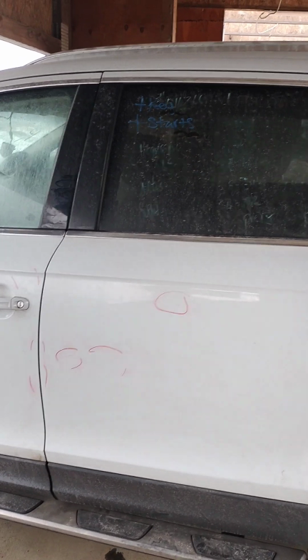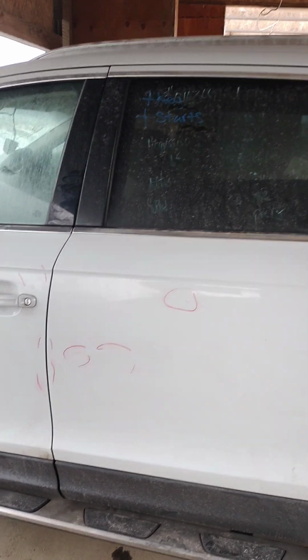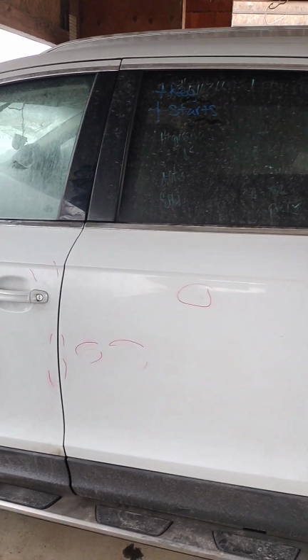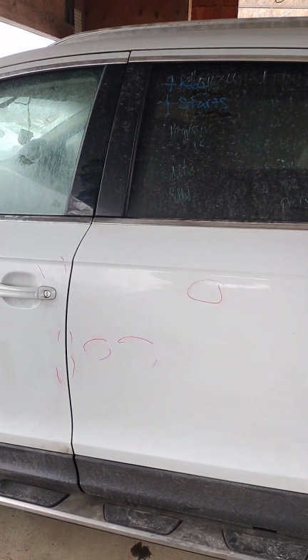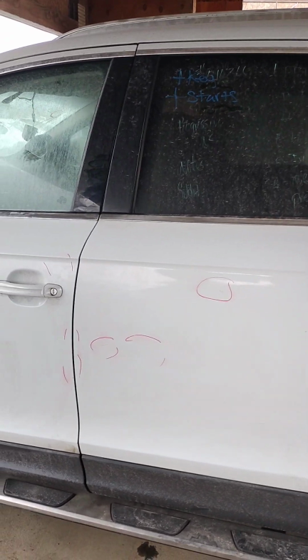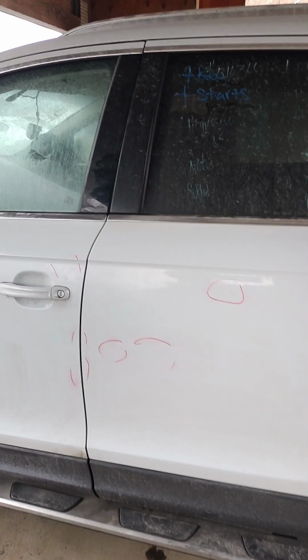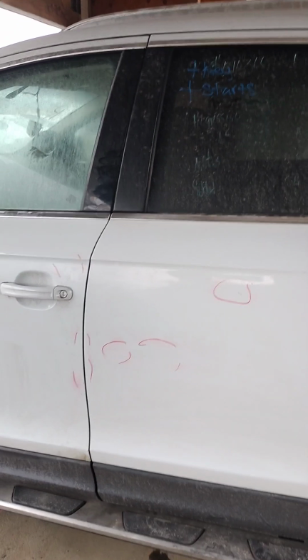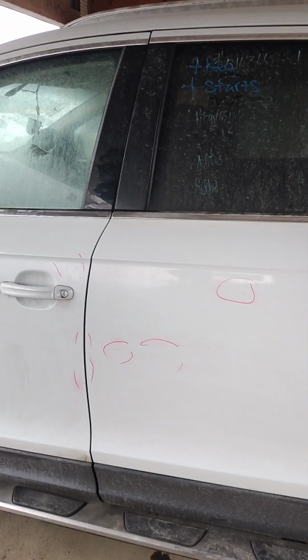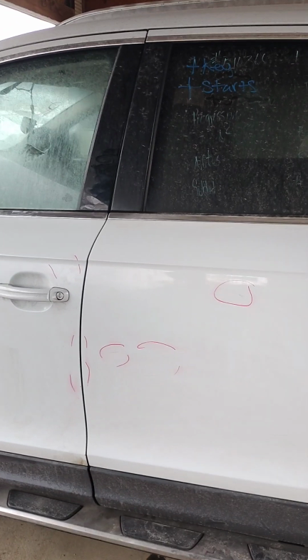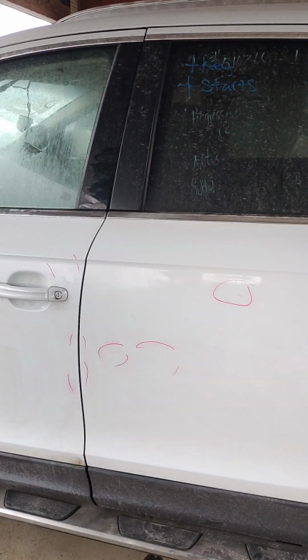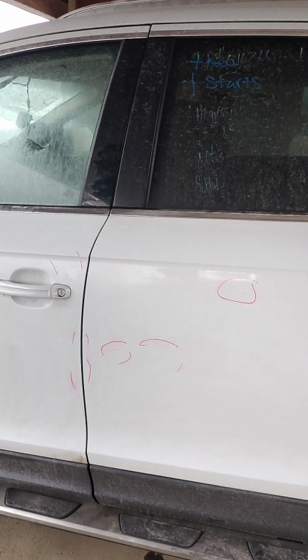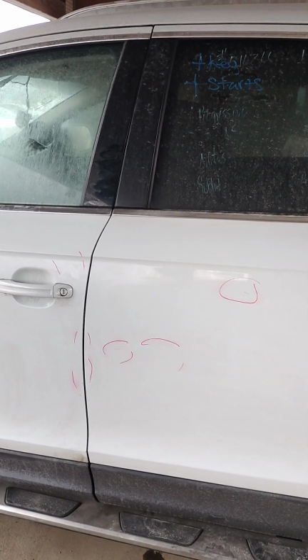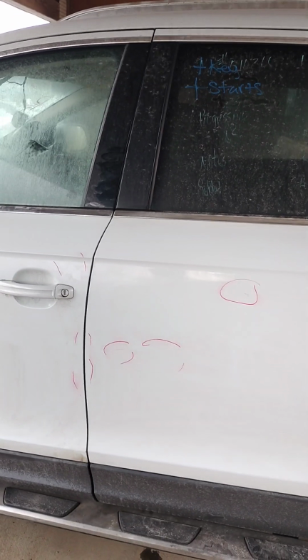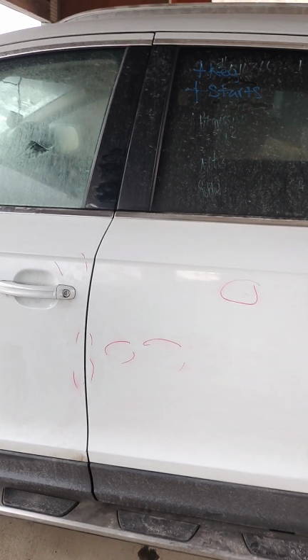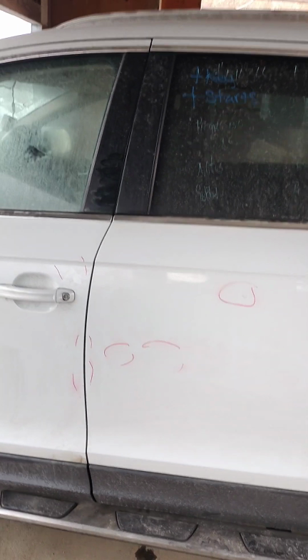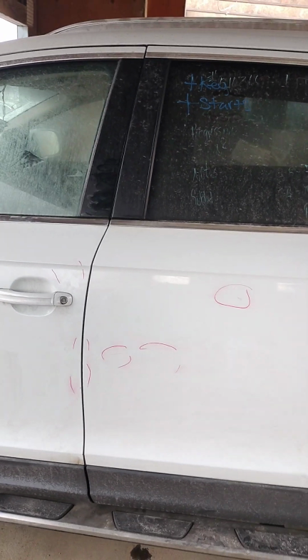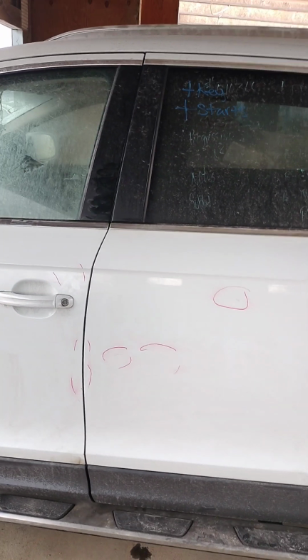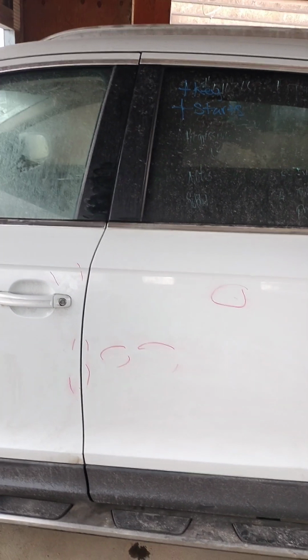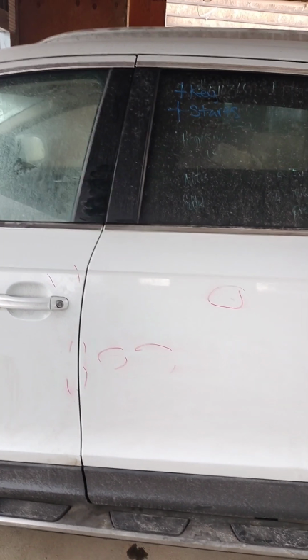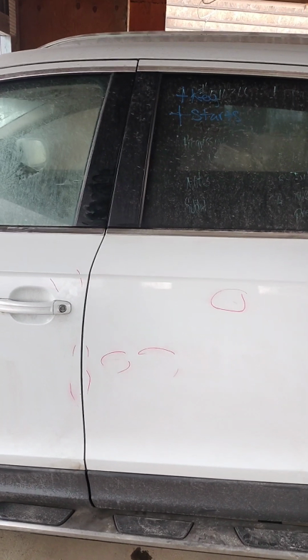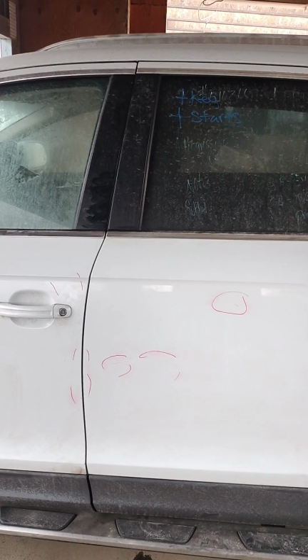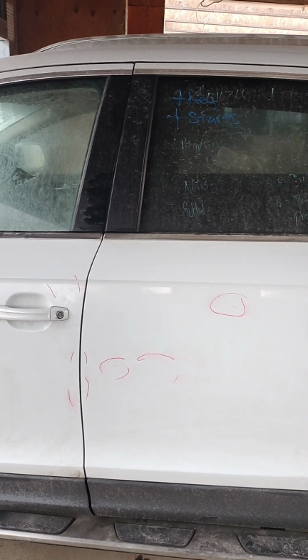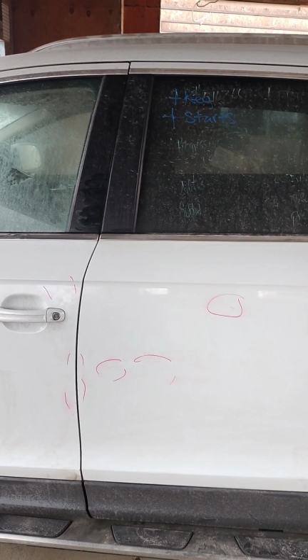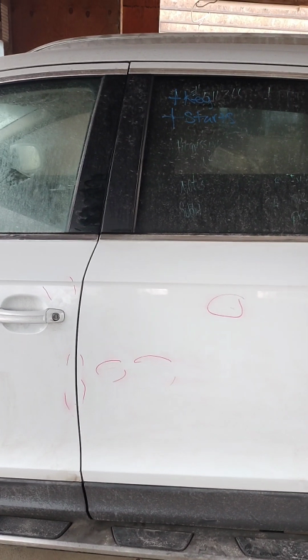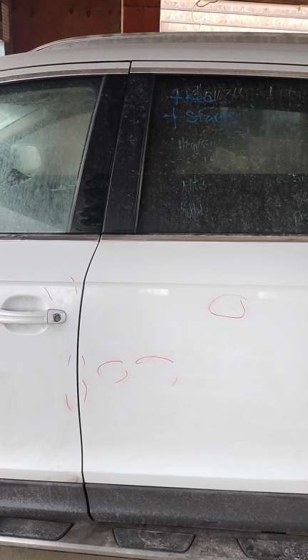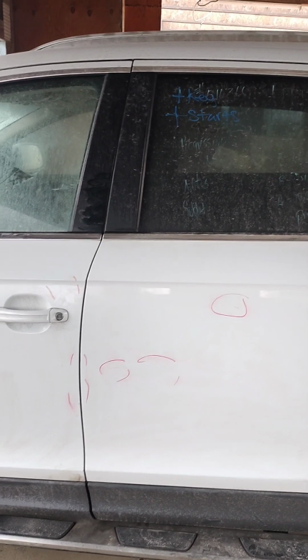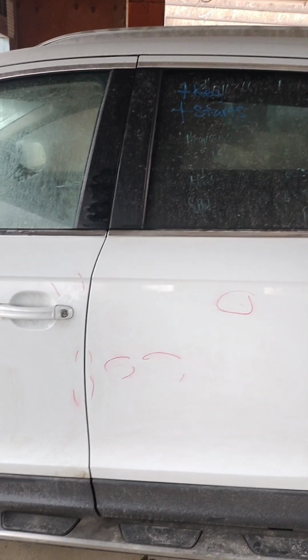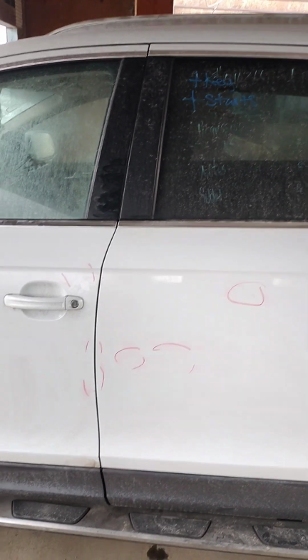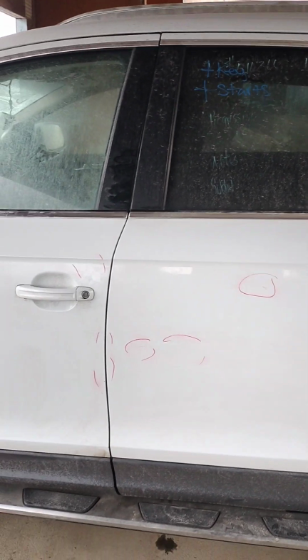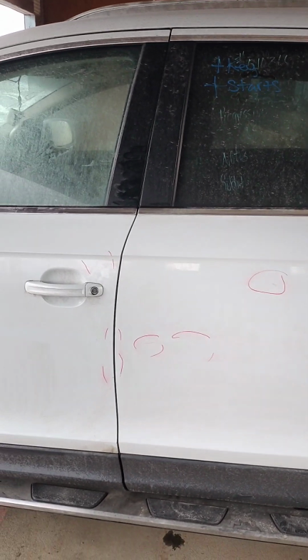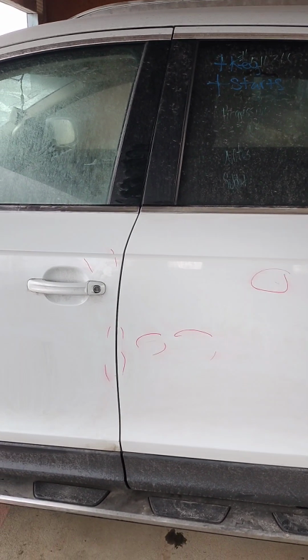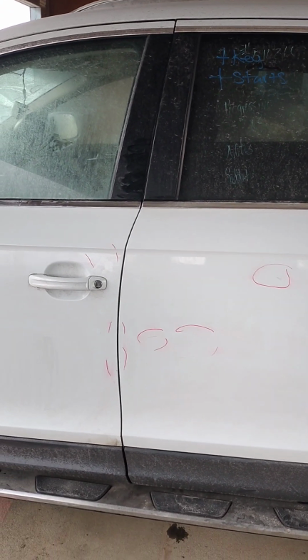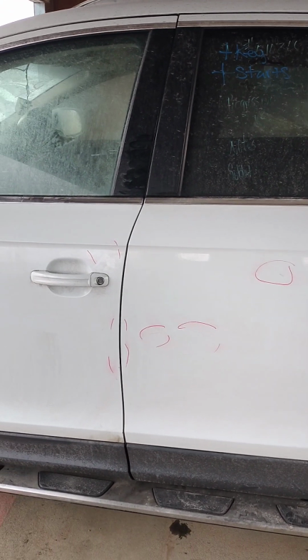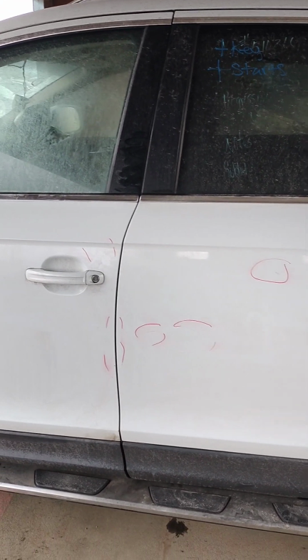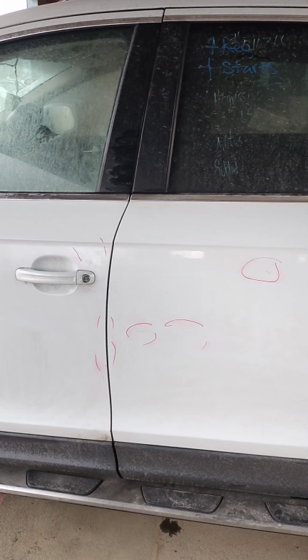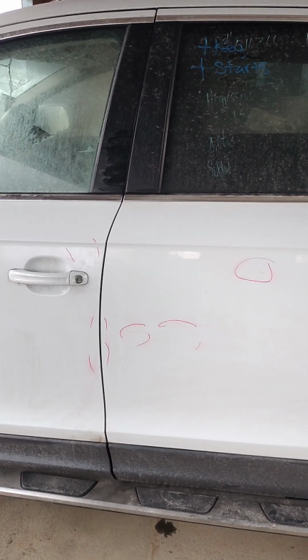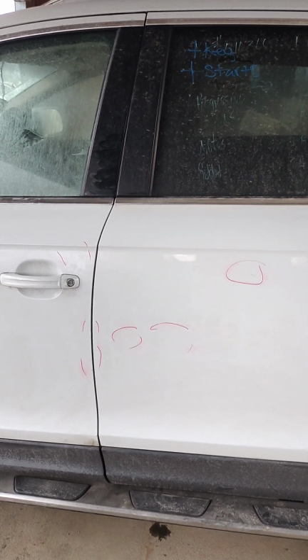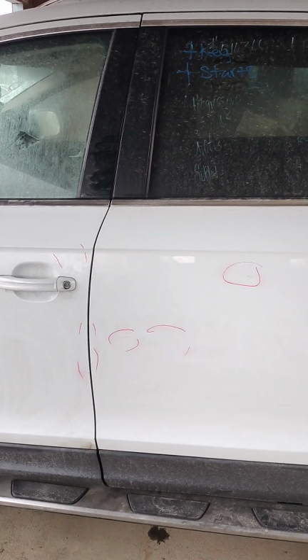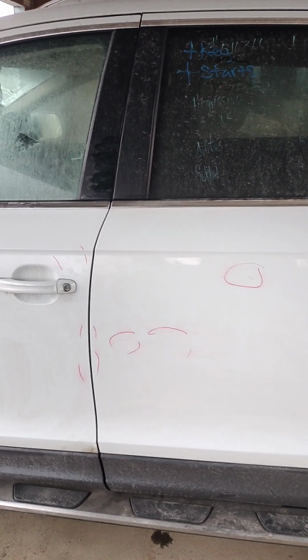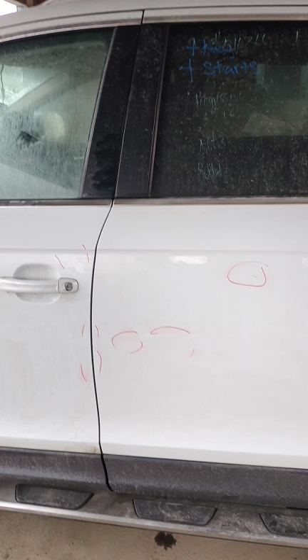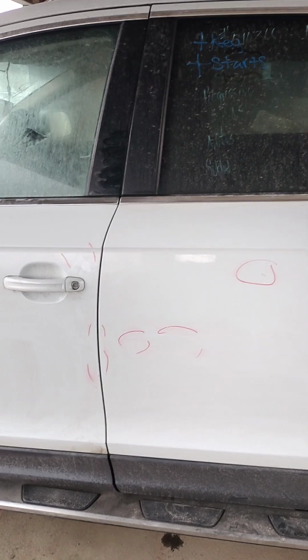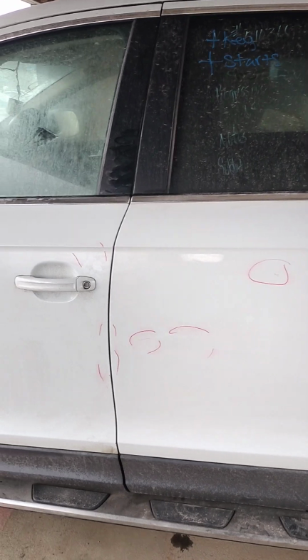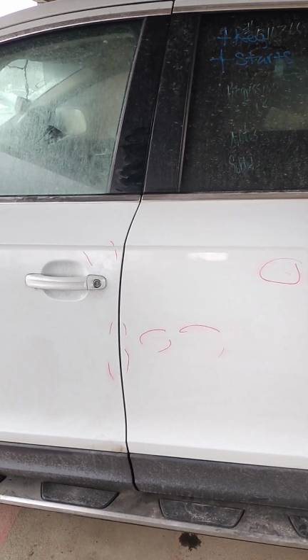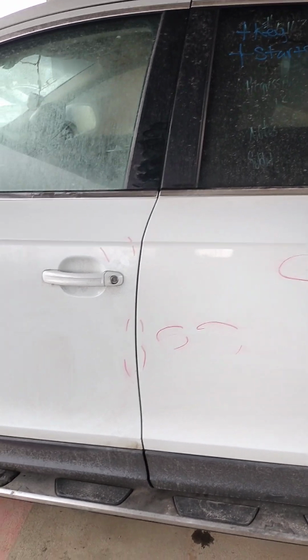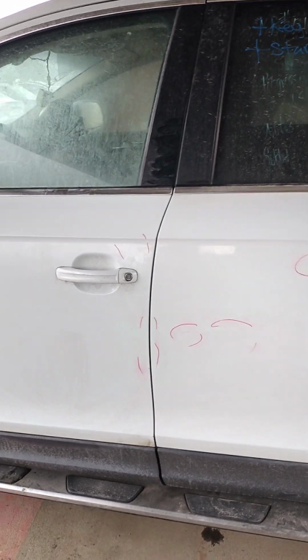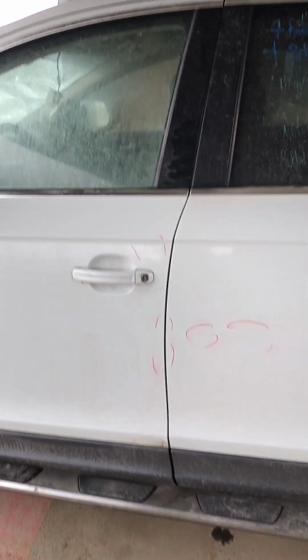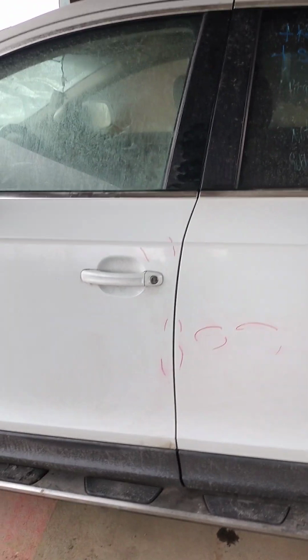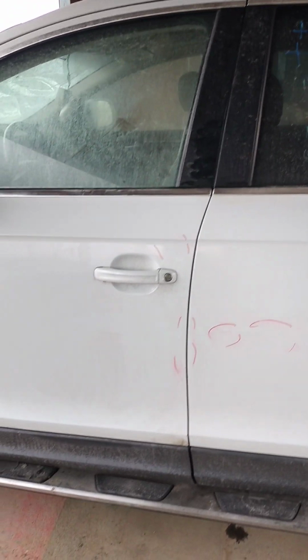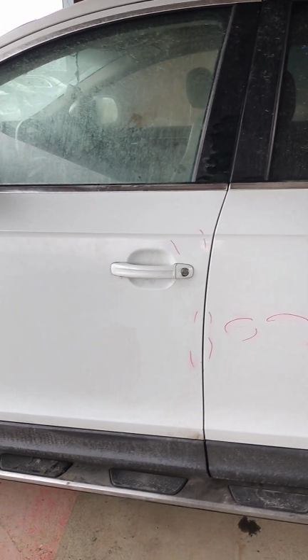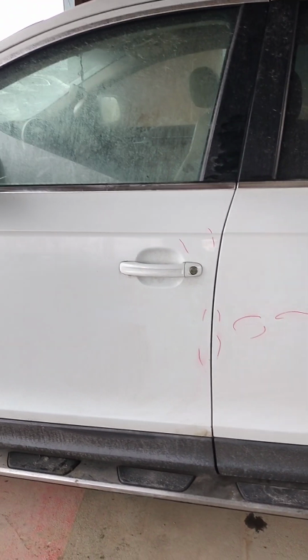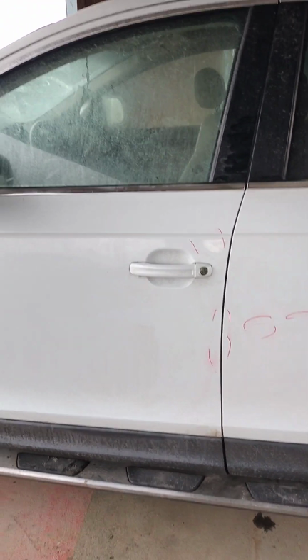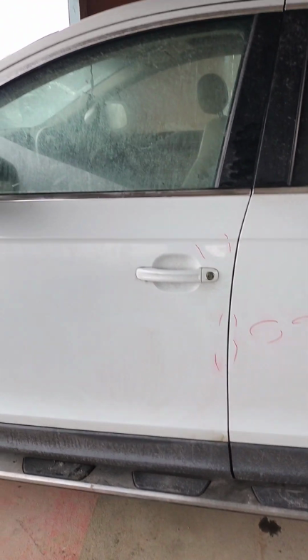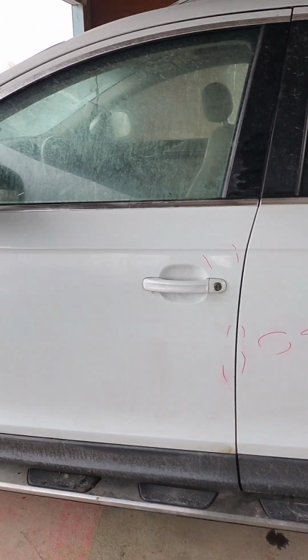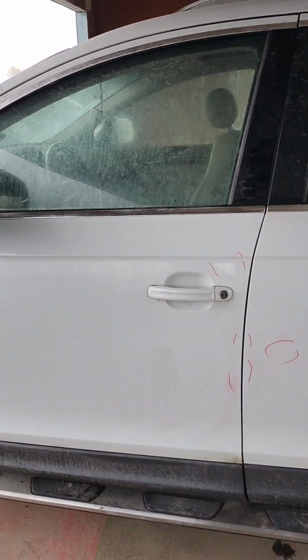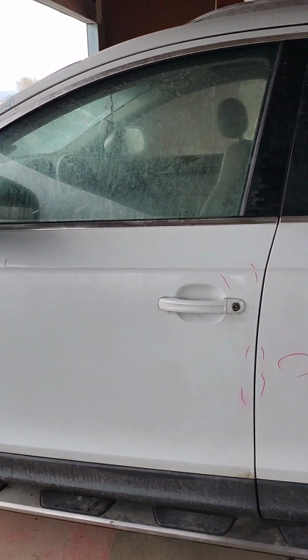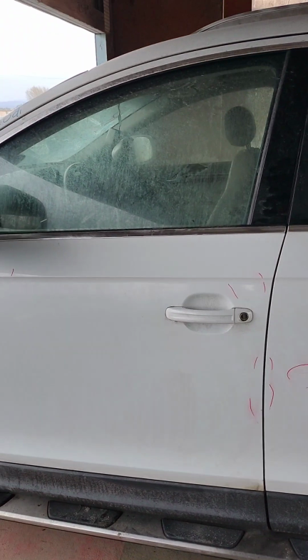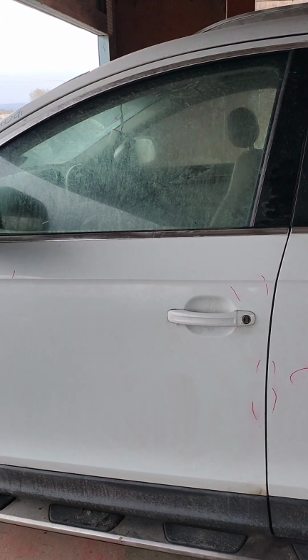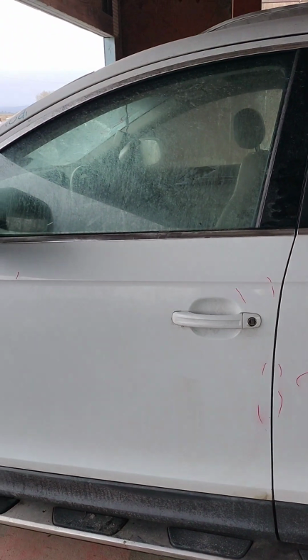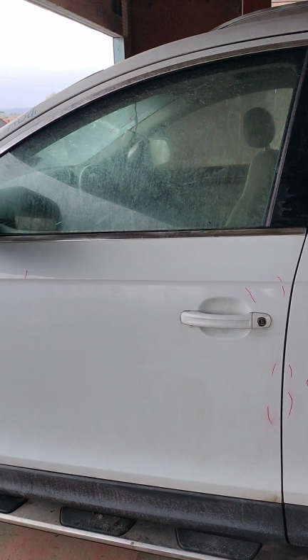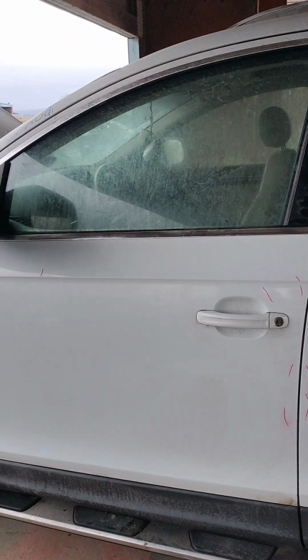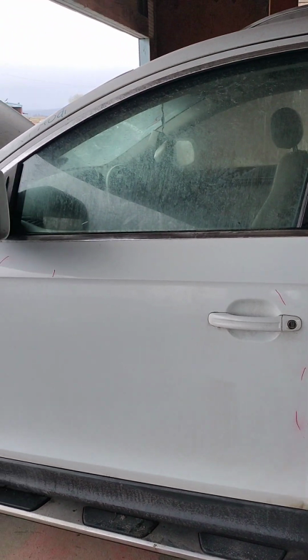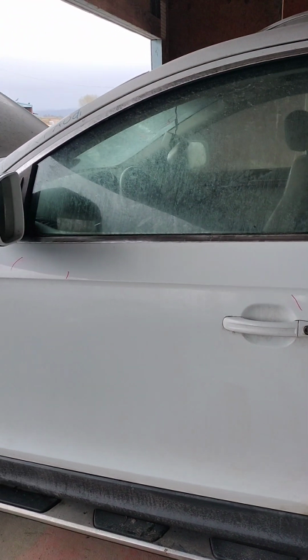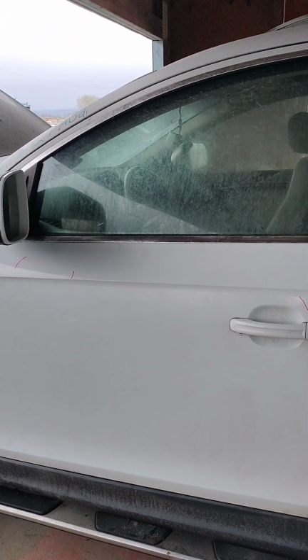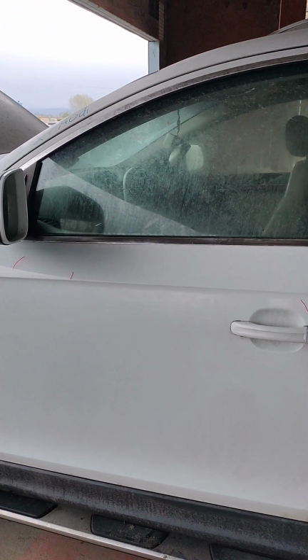All those red marker circles are from somewhere else — they're not from here. There's no damage there.